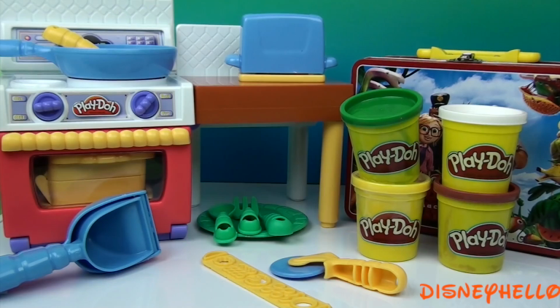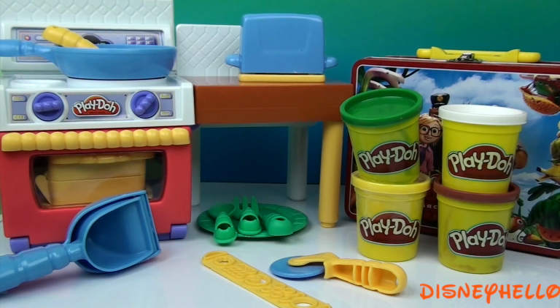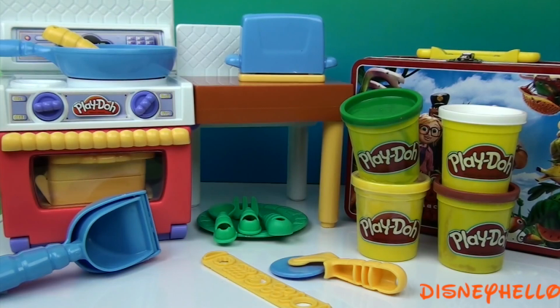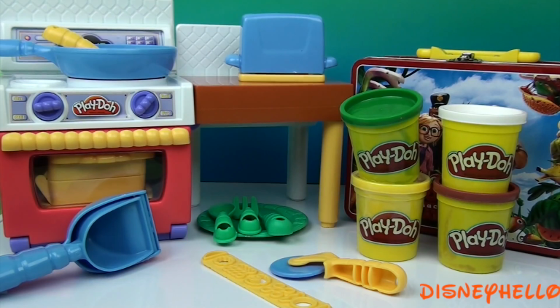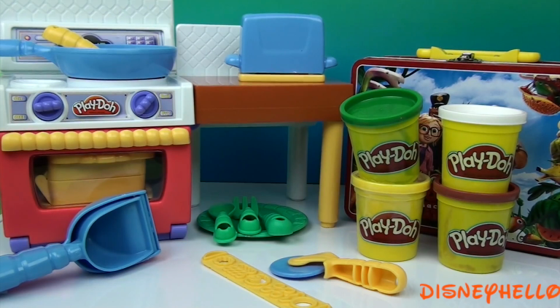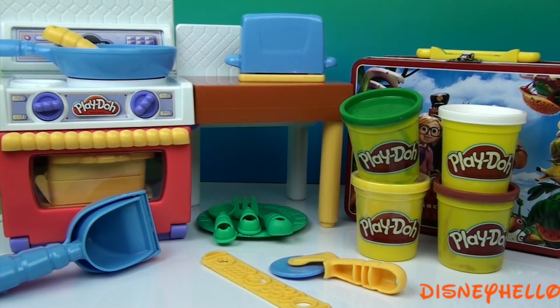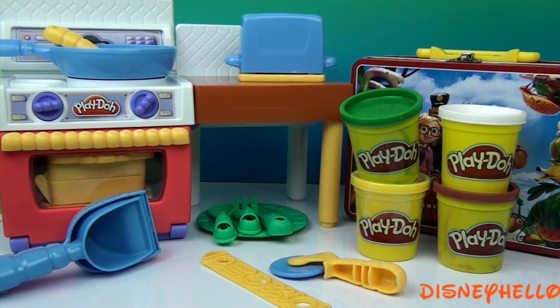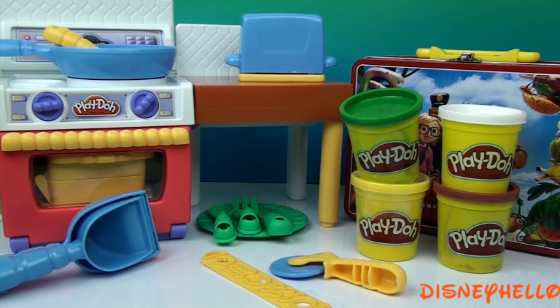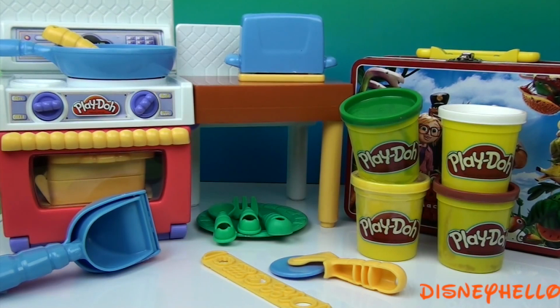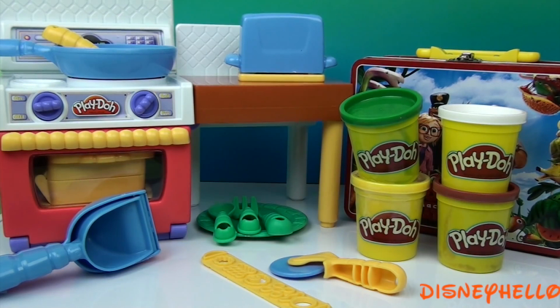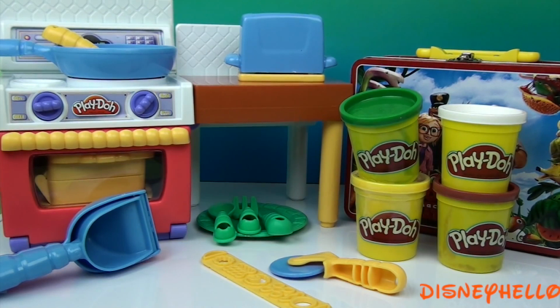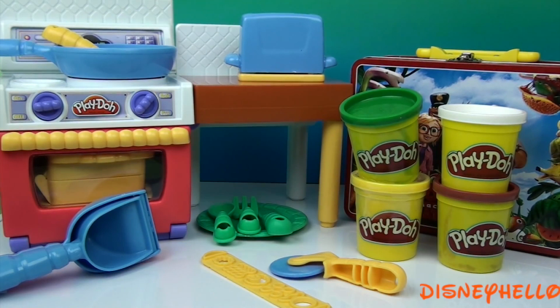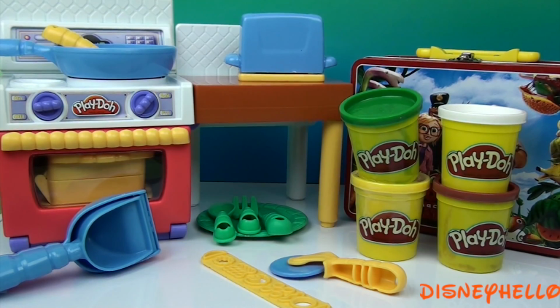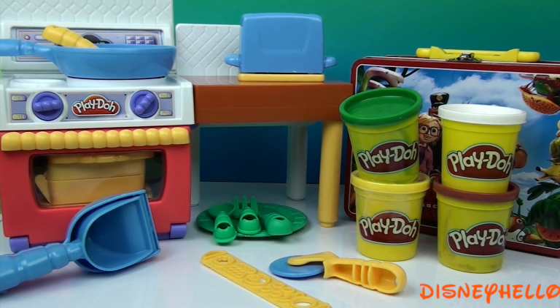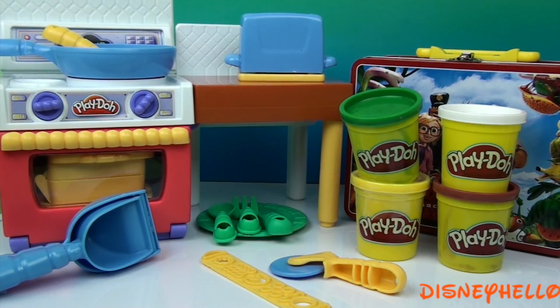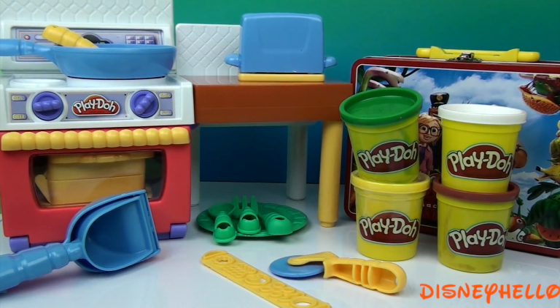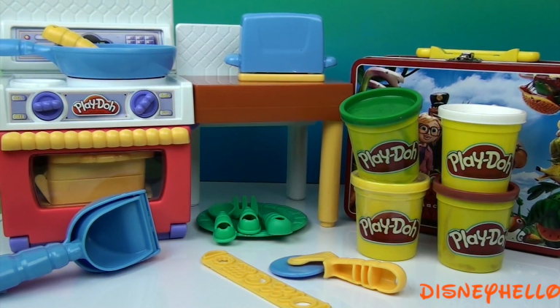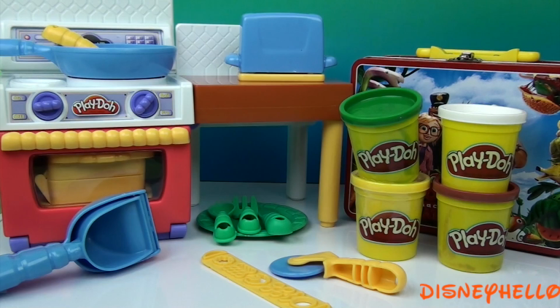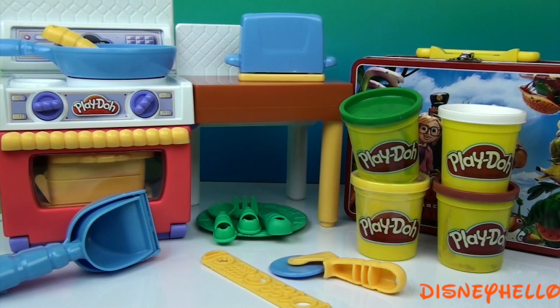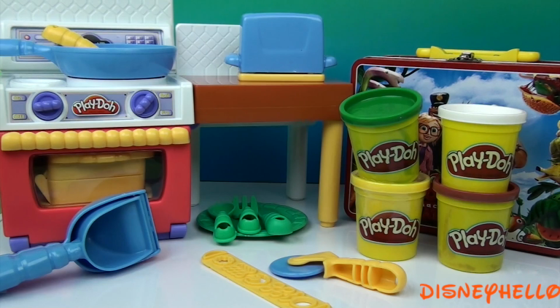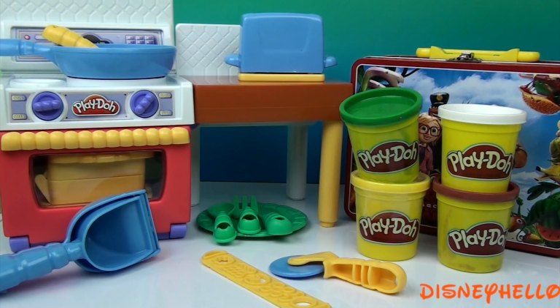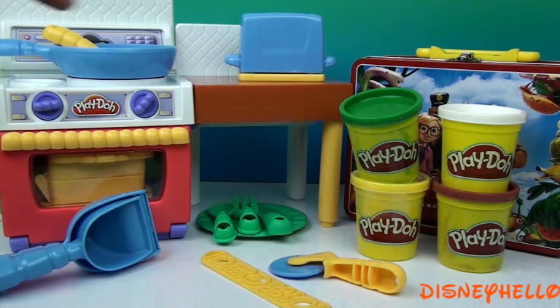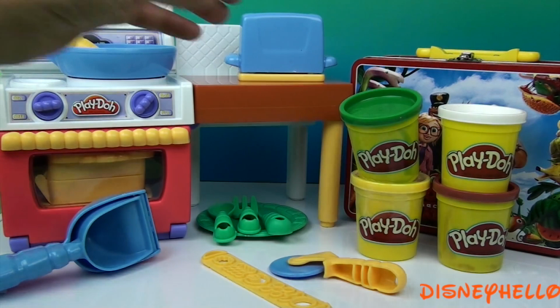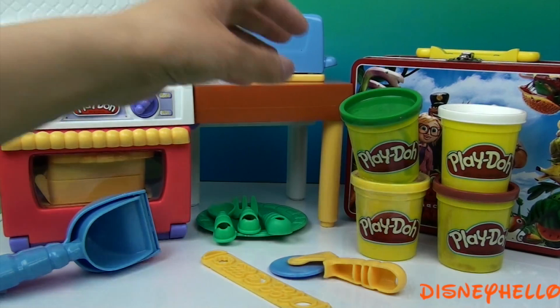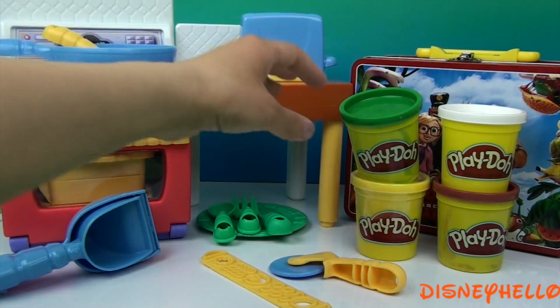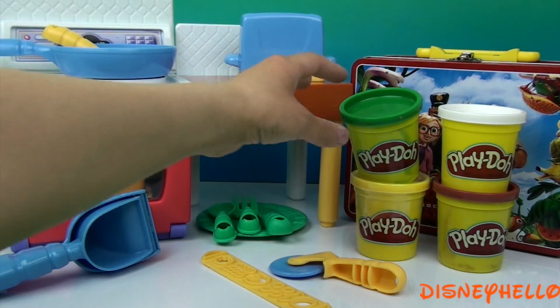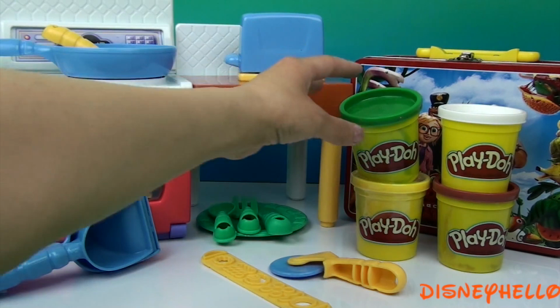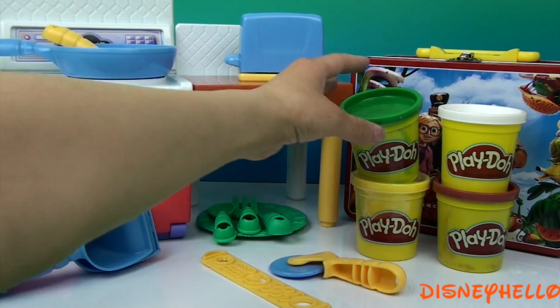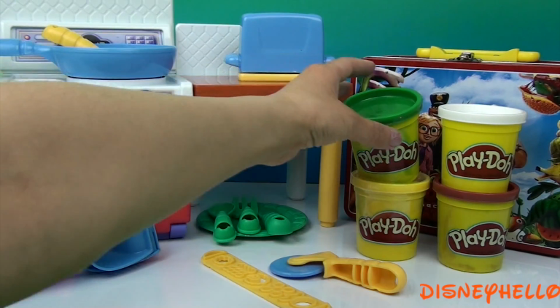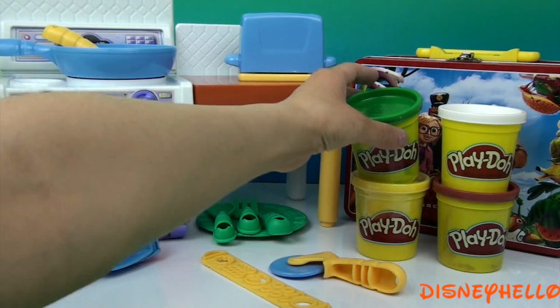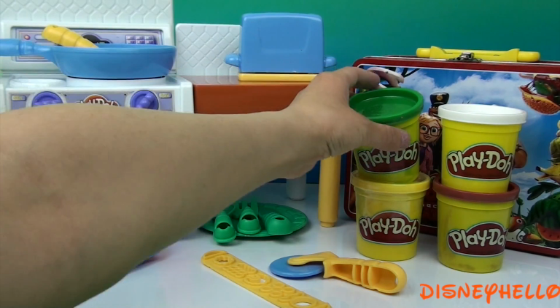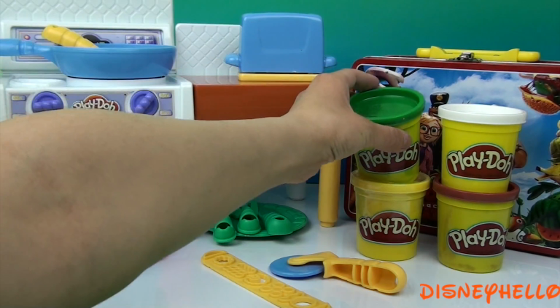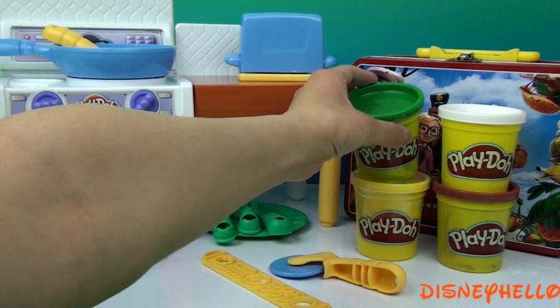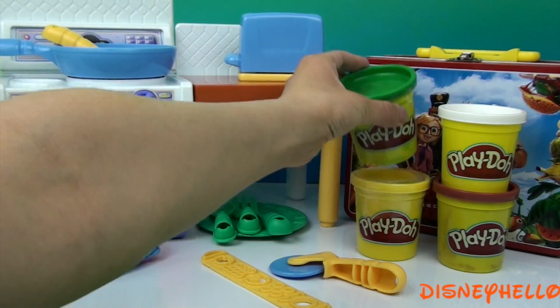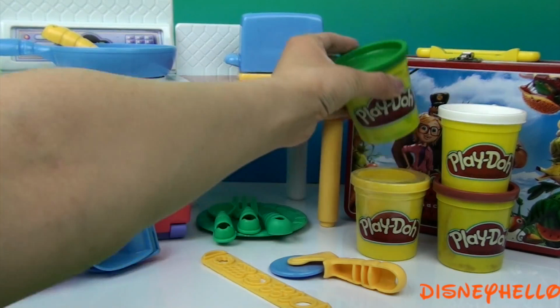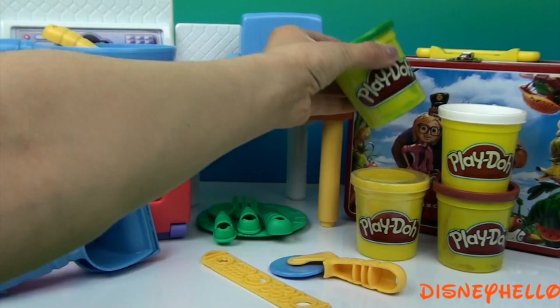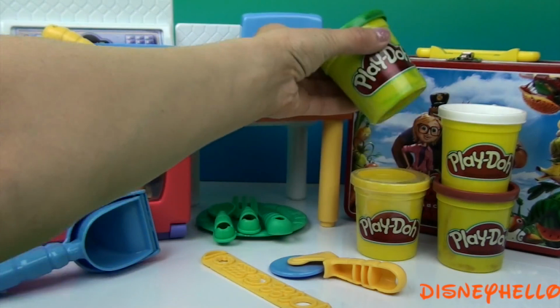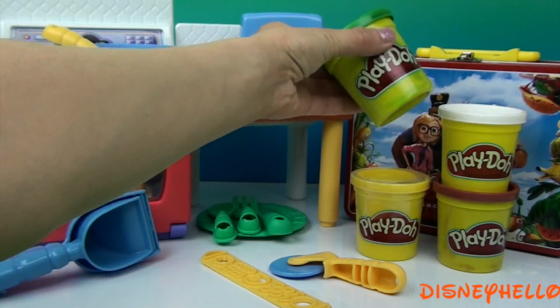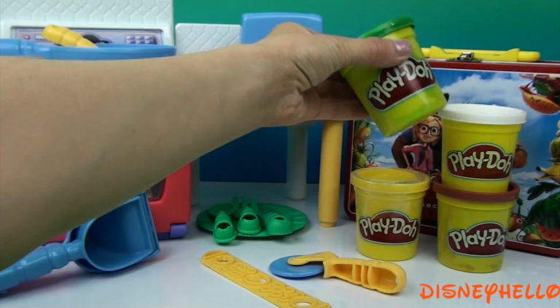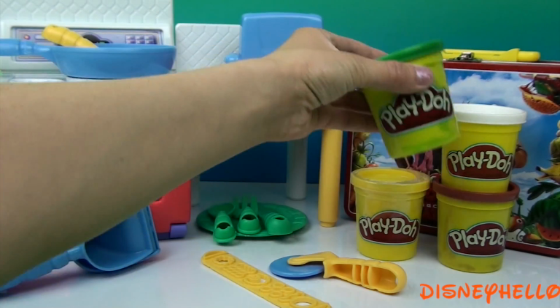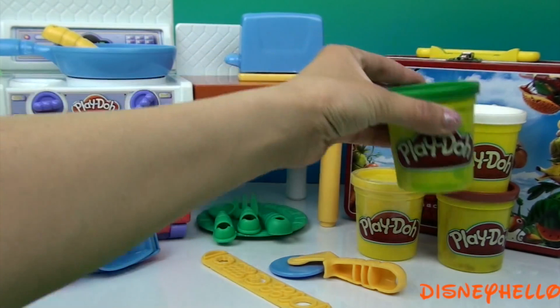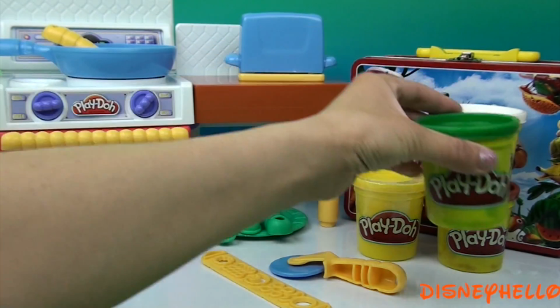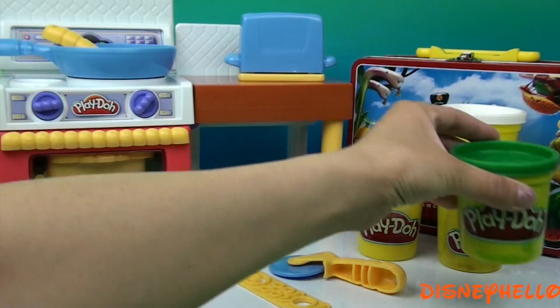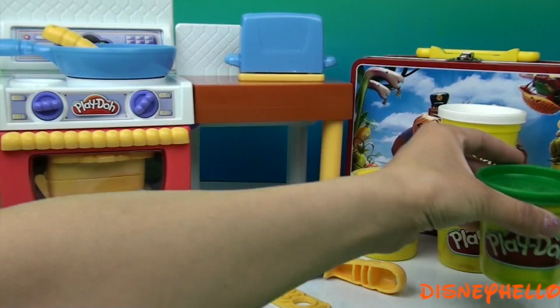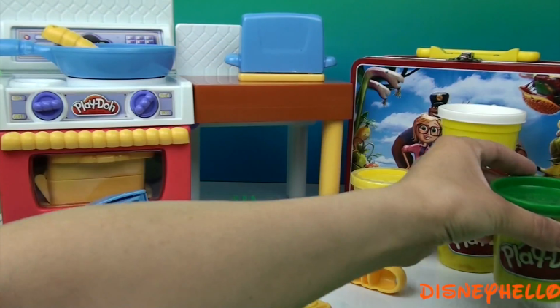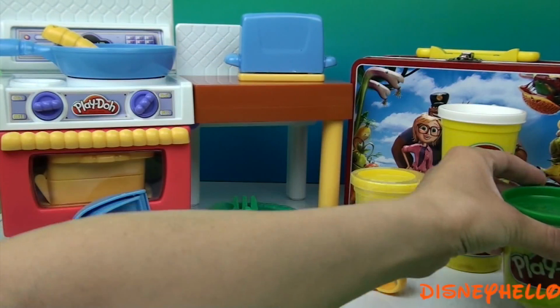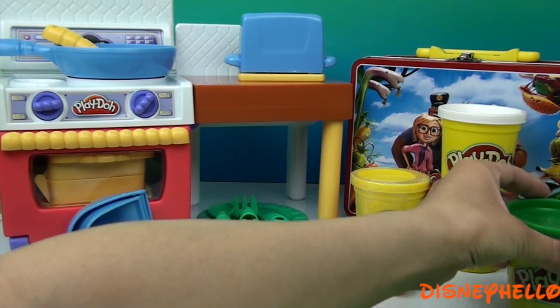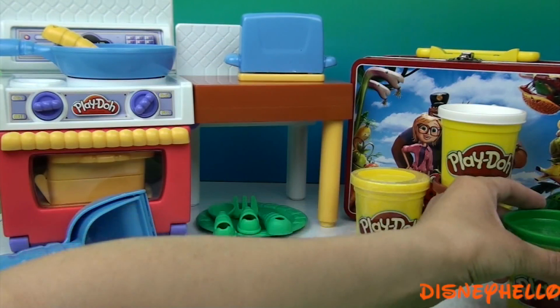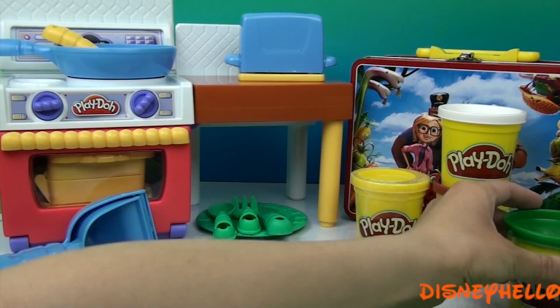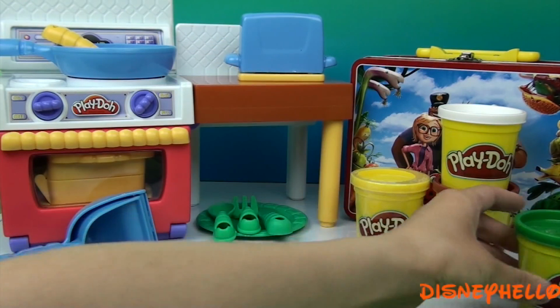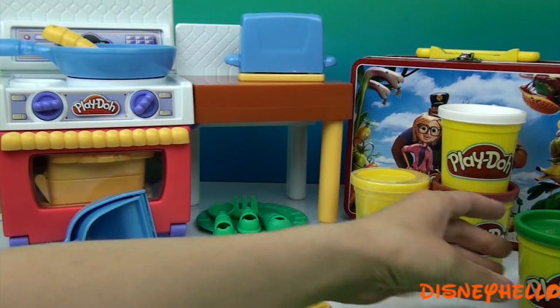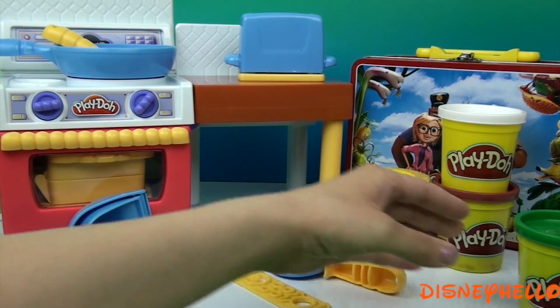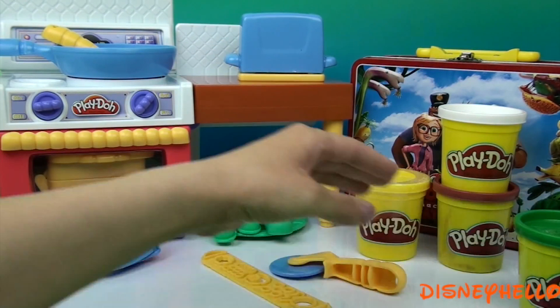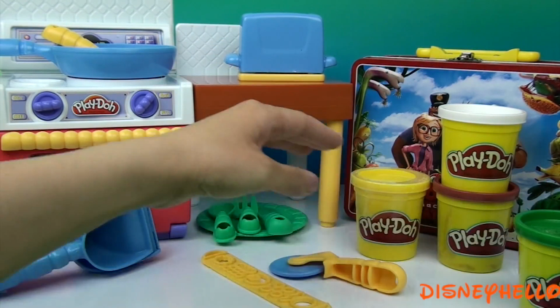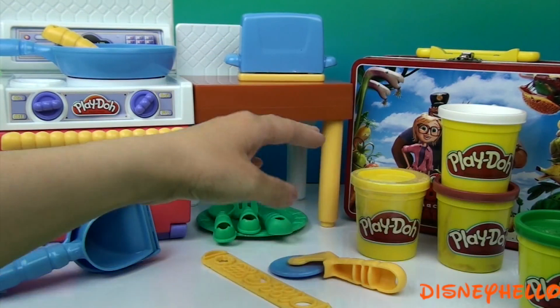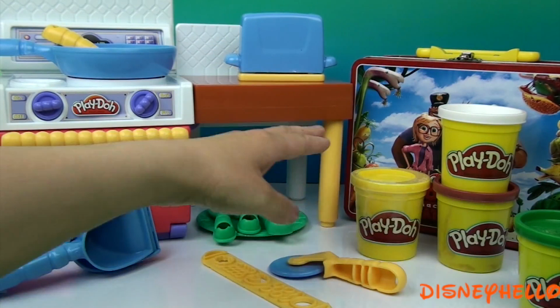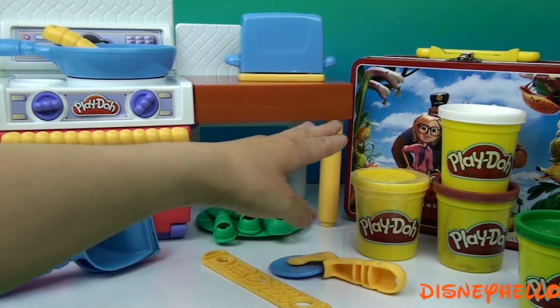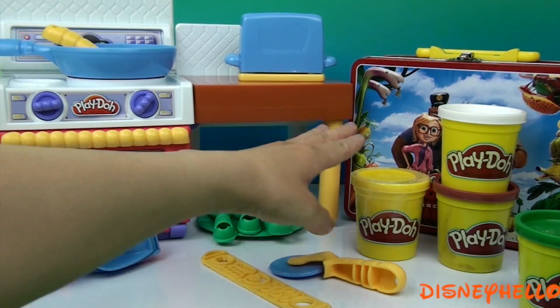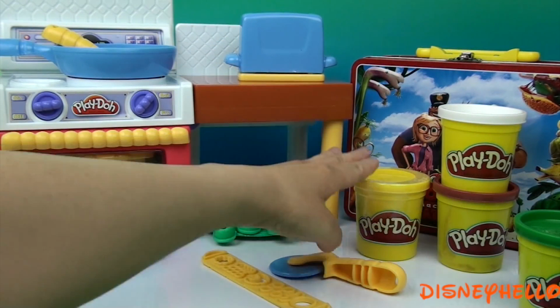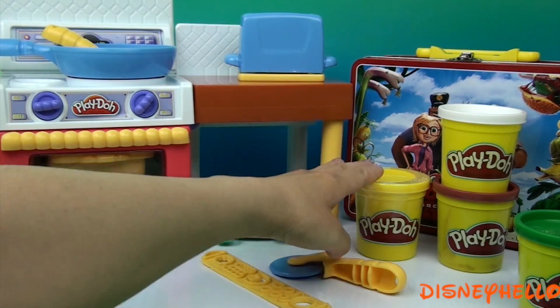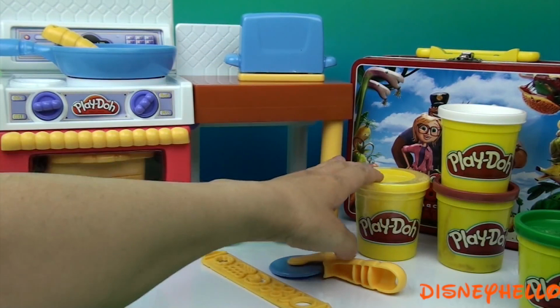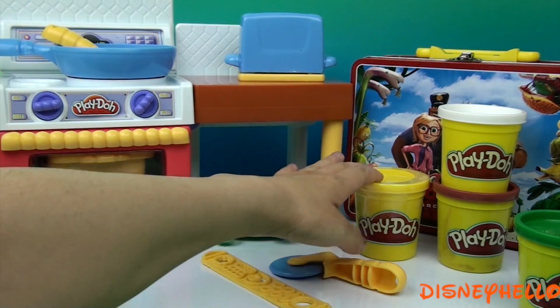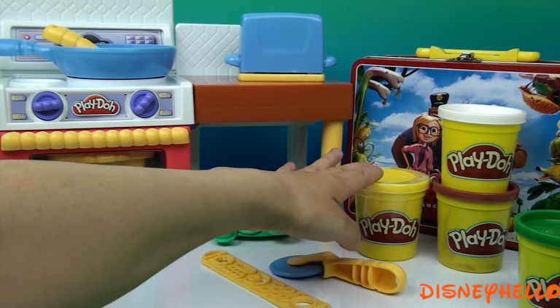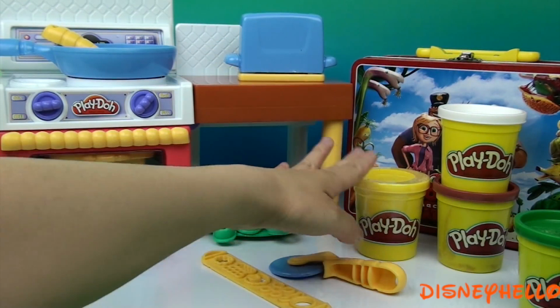This Play-Doh set comes with four cans of Play-Doh: green, white, brown, and yellow.